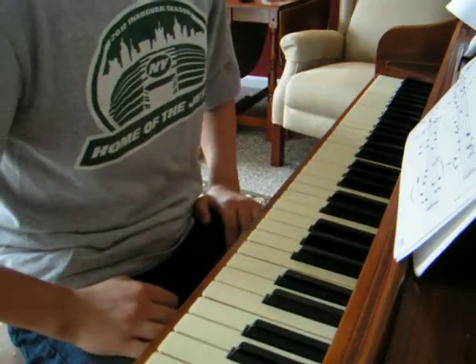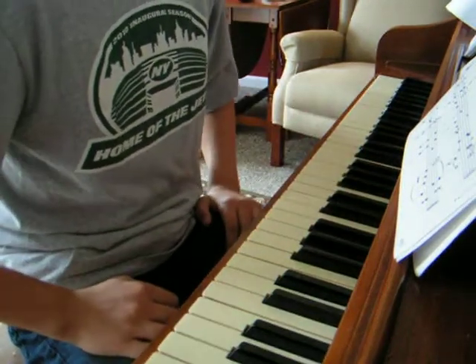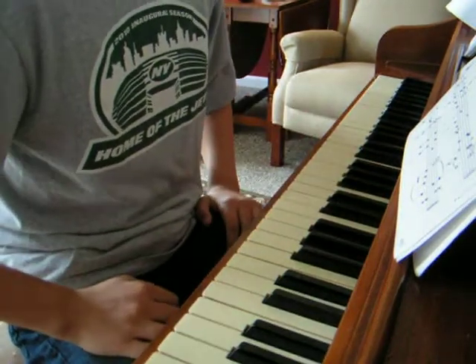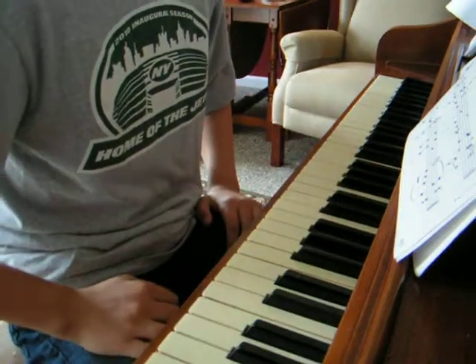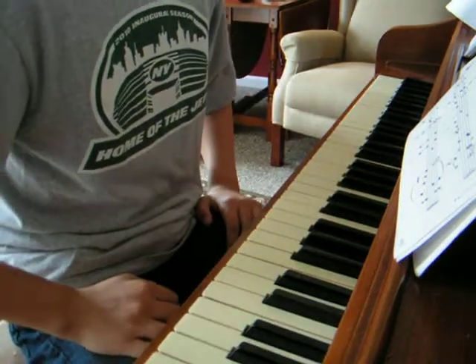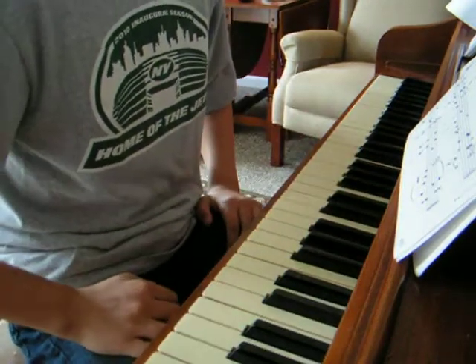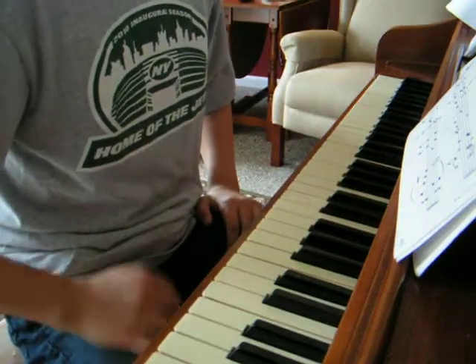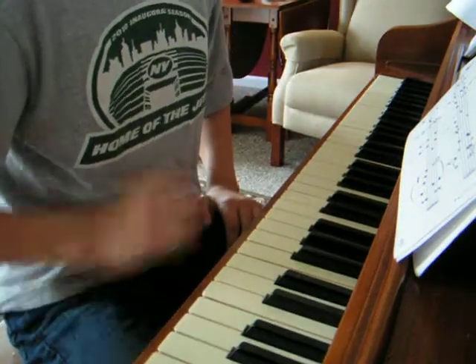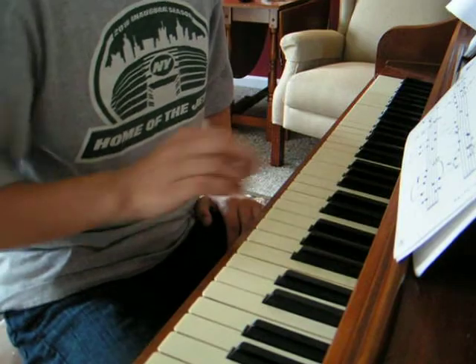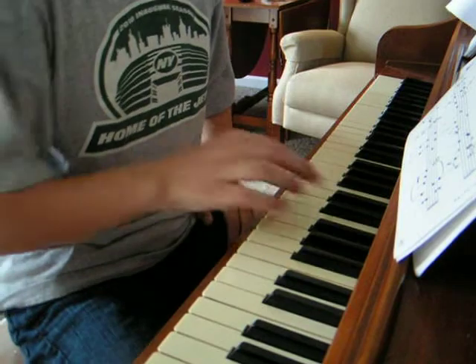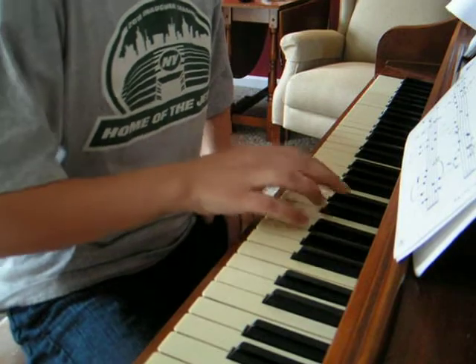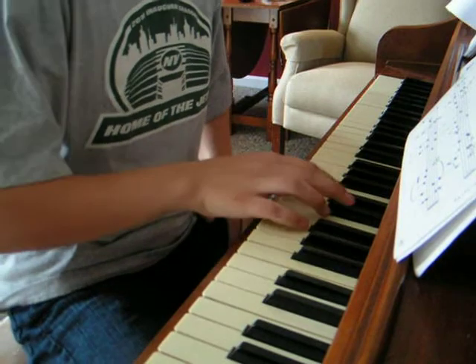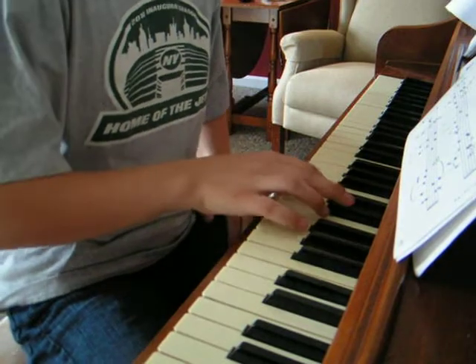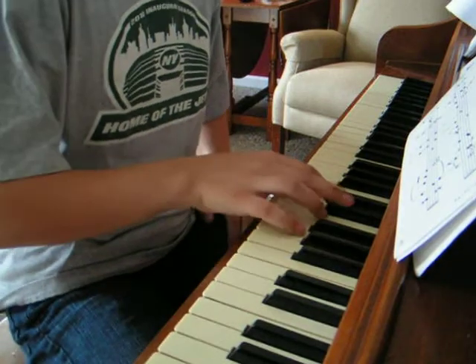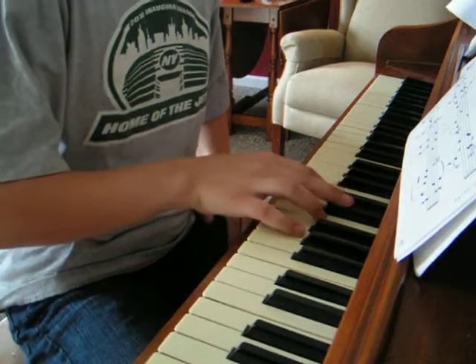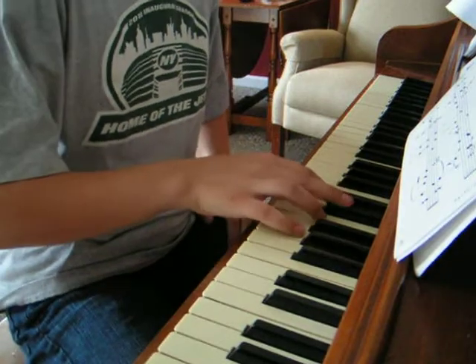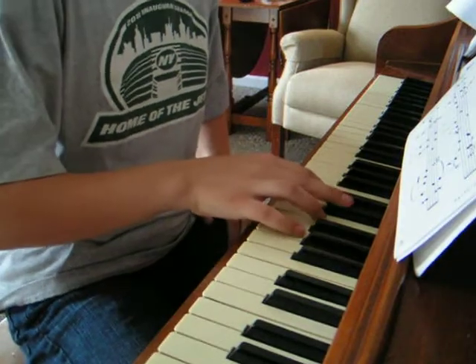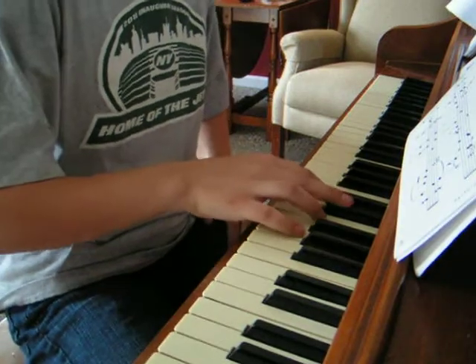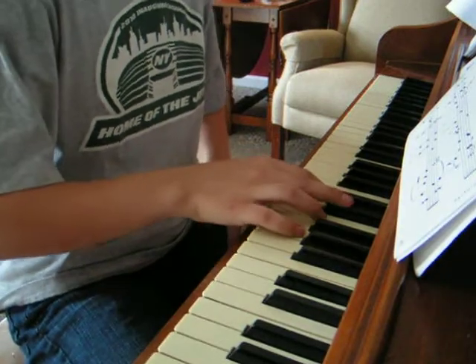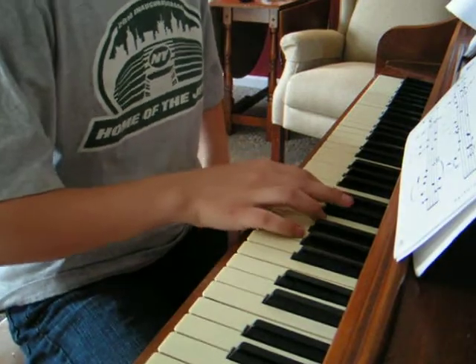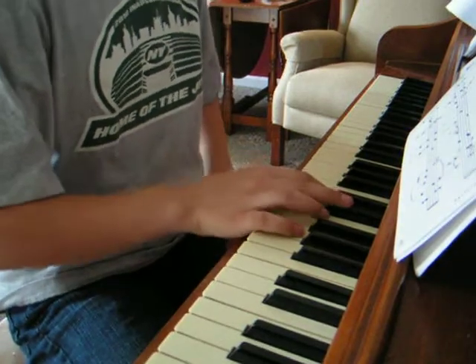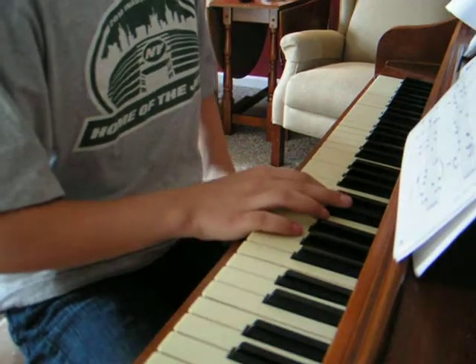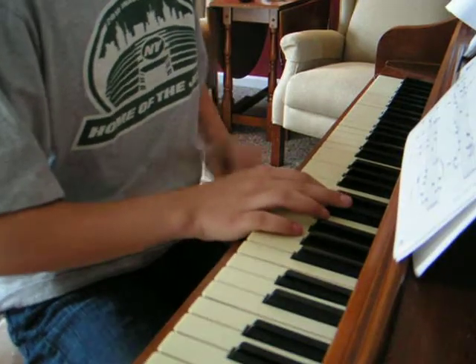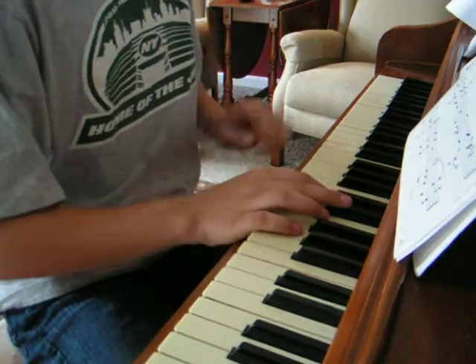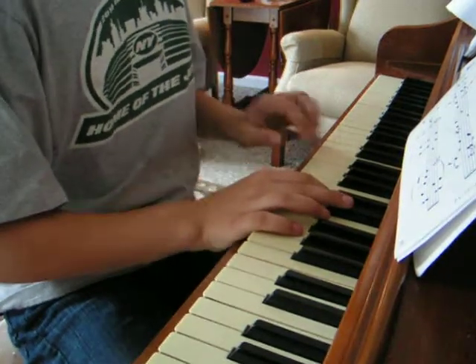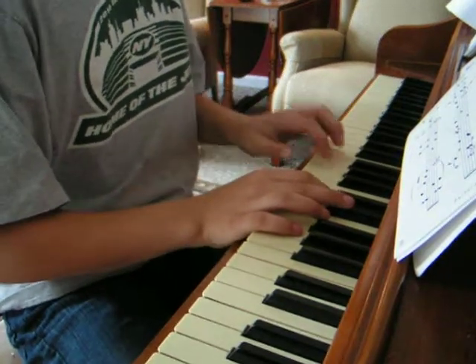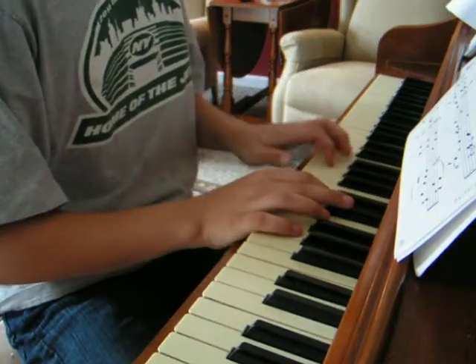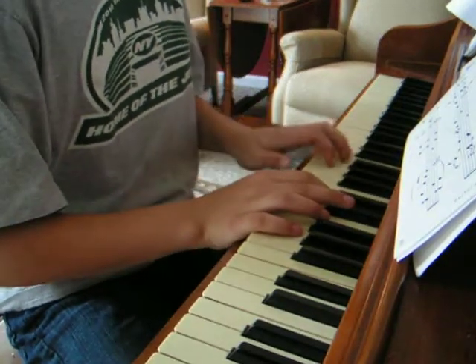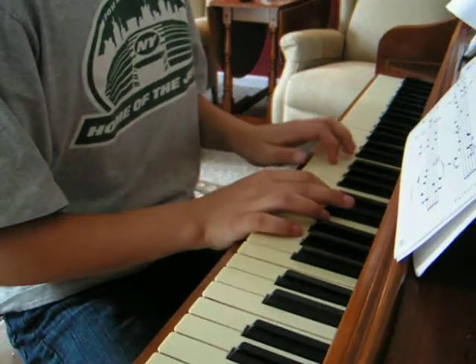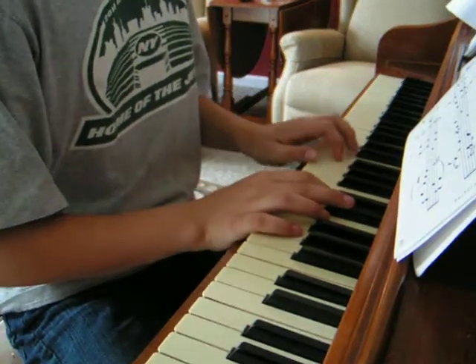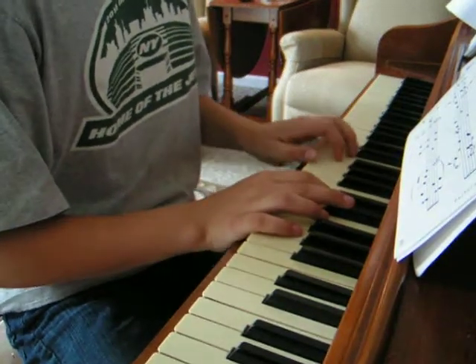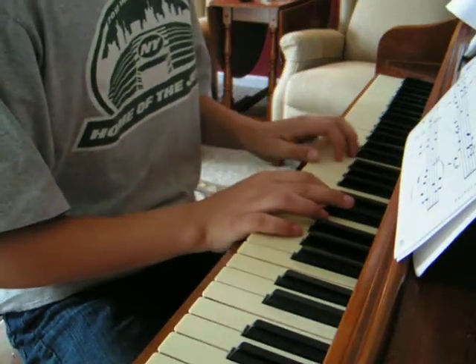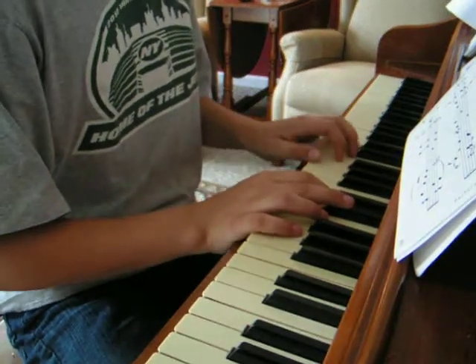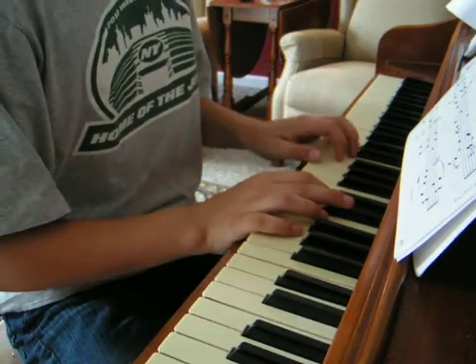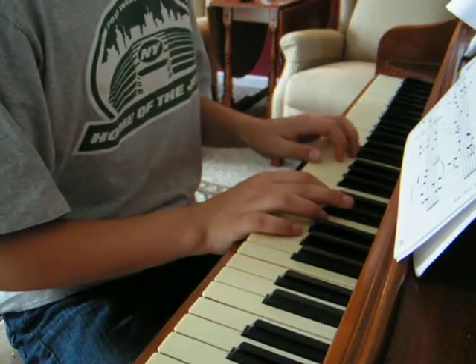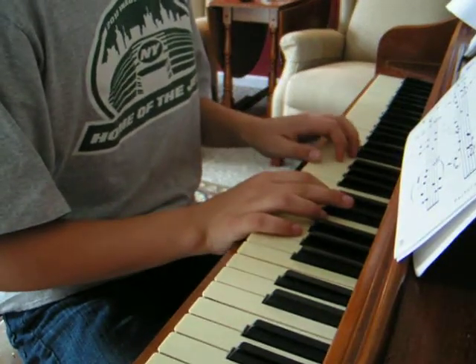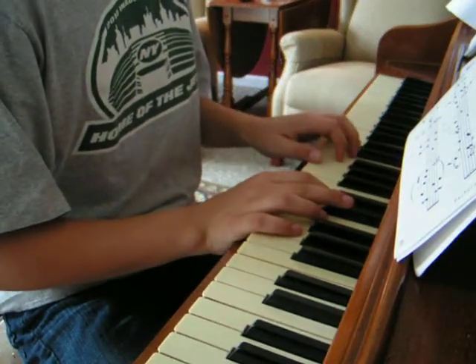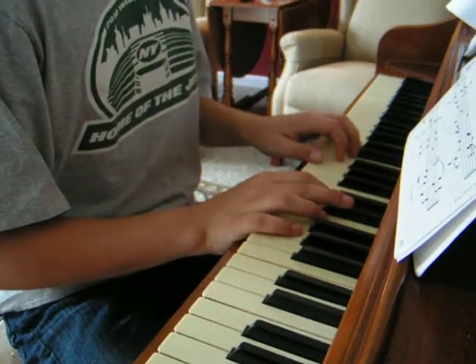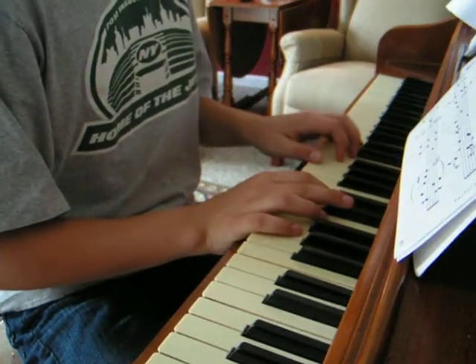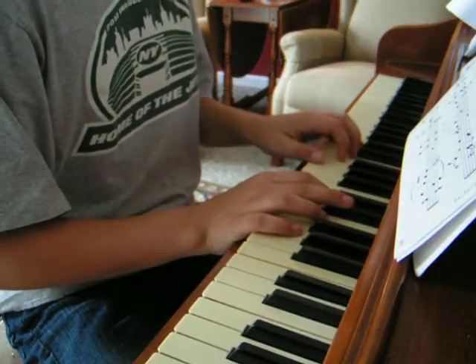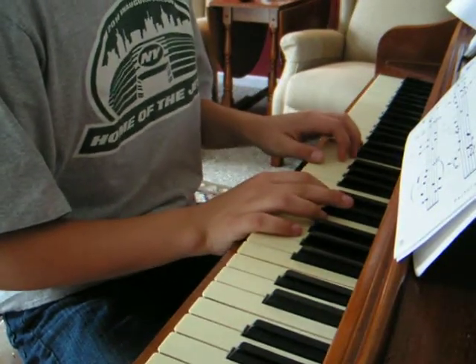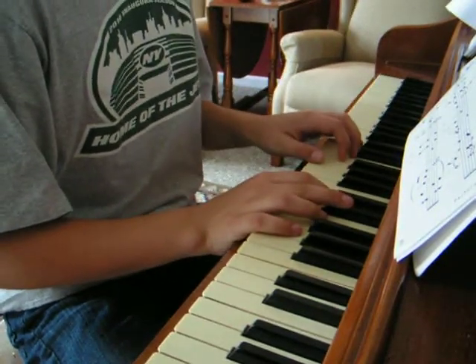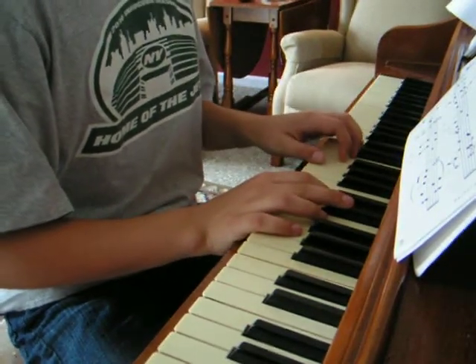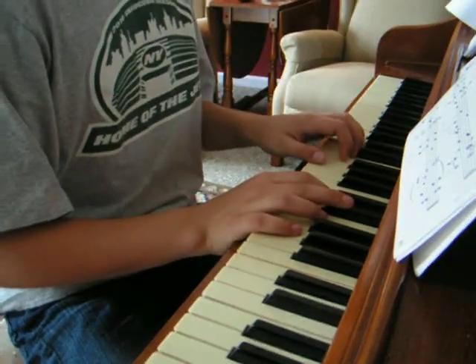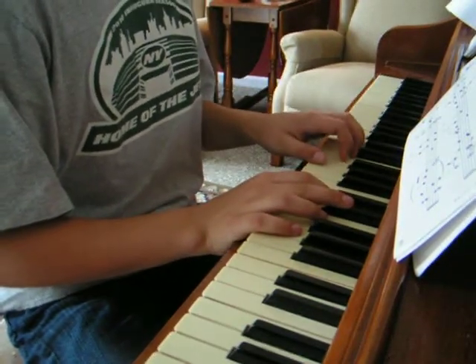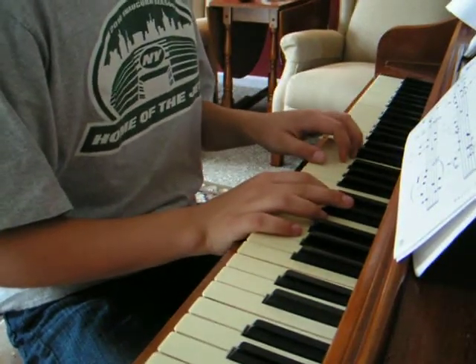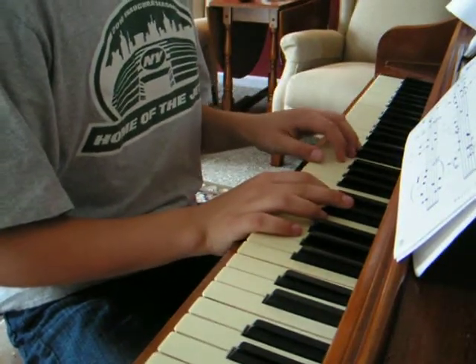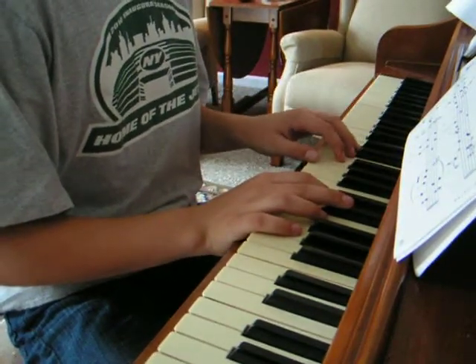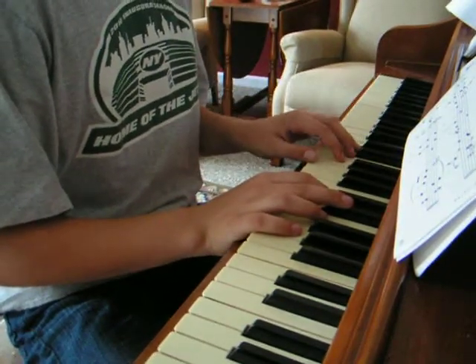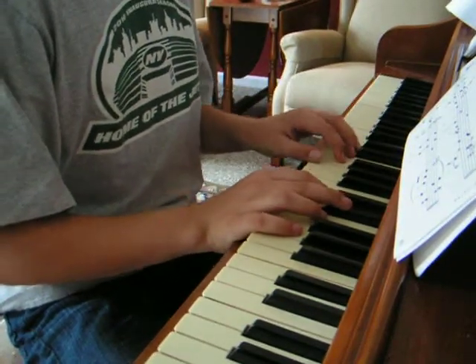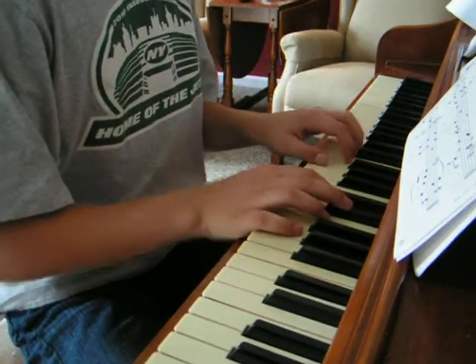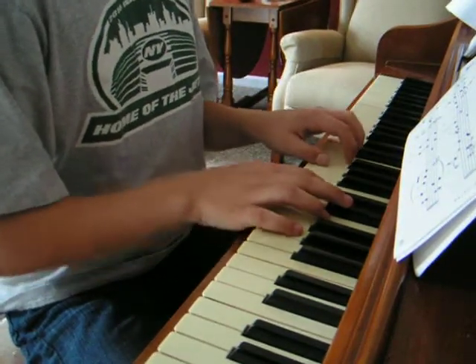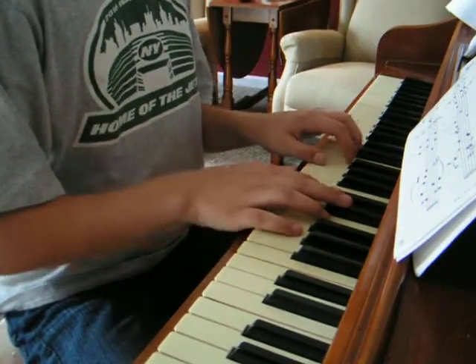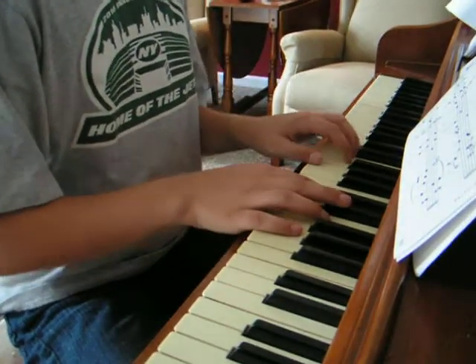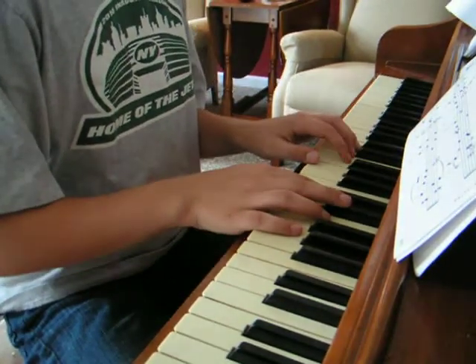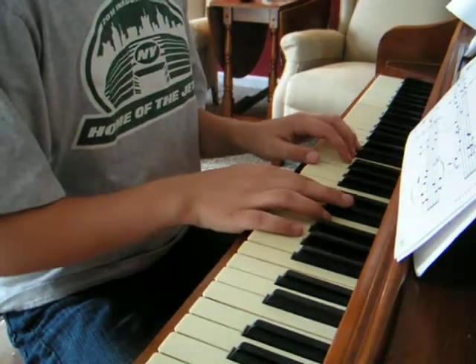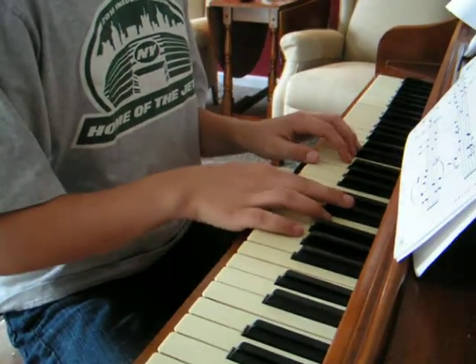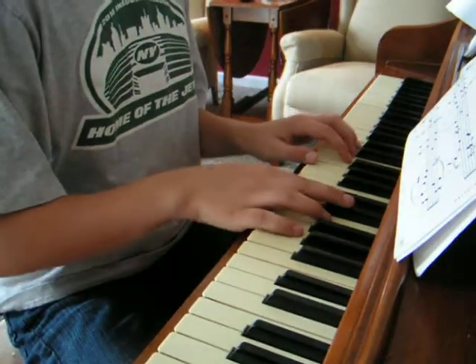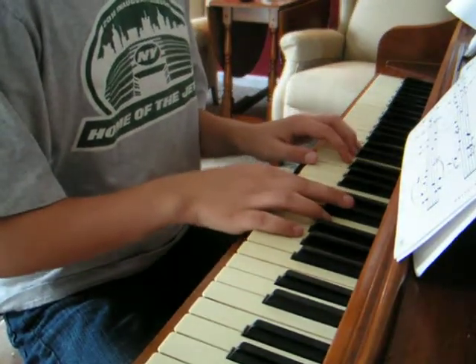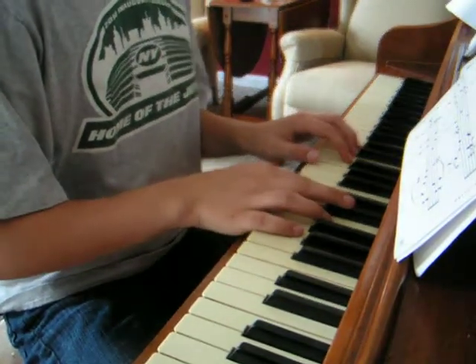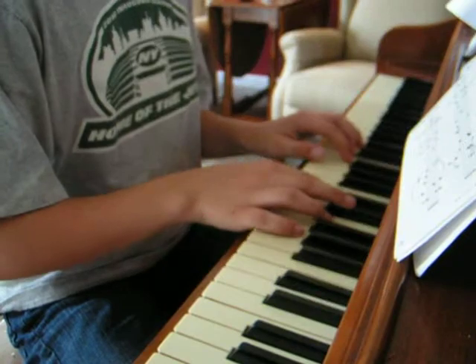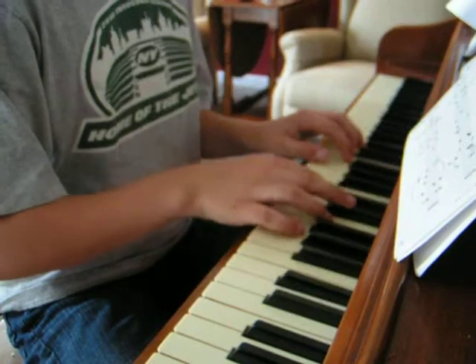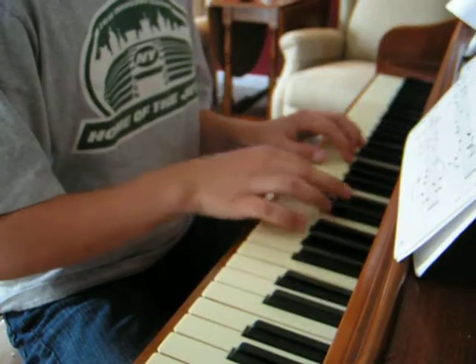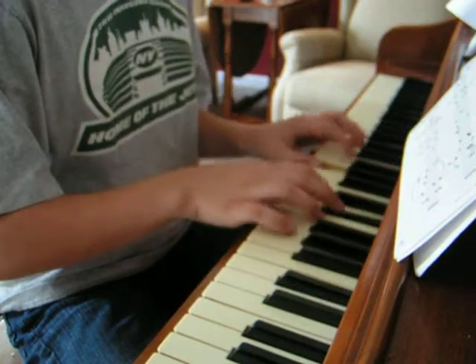Okay, and the last chord is a C minor chord. Now, if you play it all together, it sounds like this.